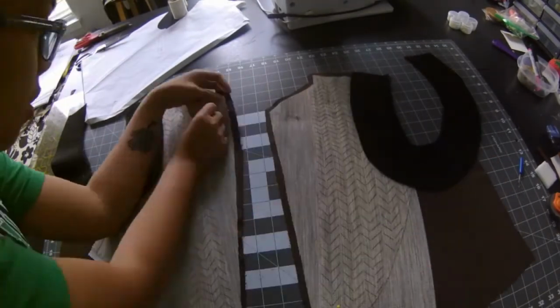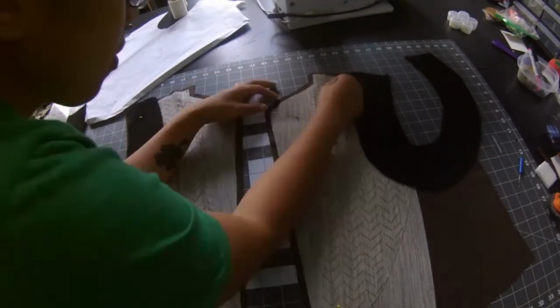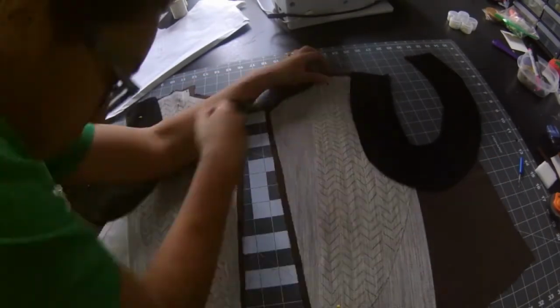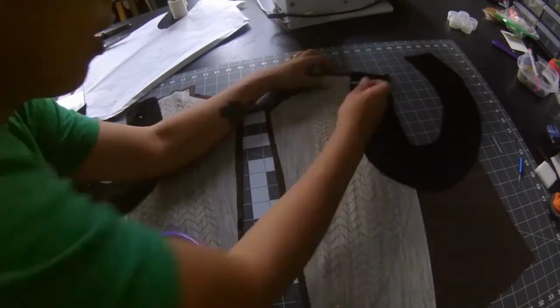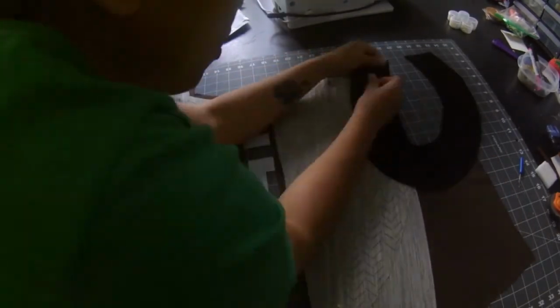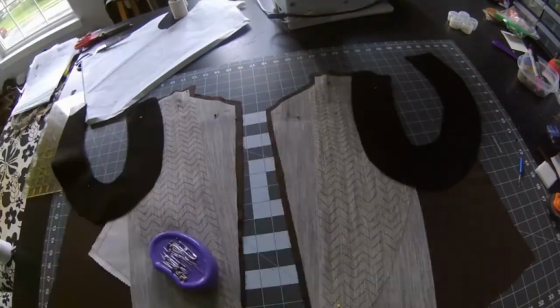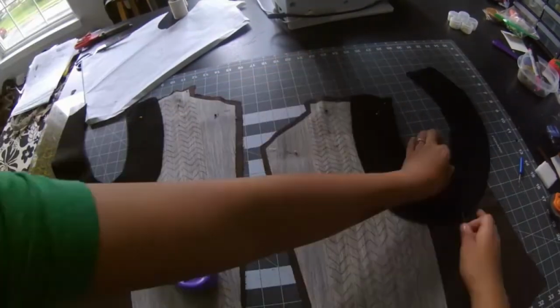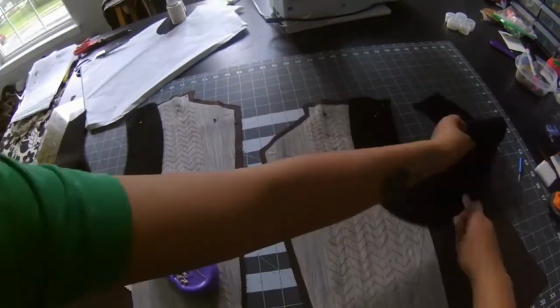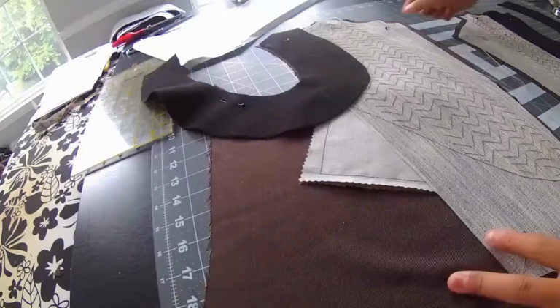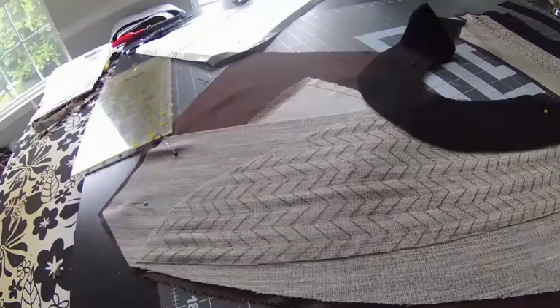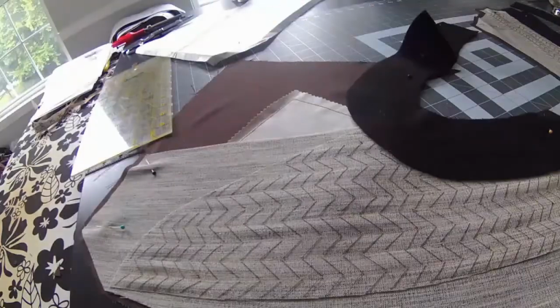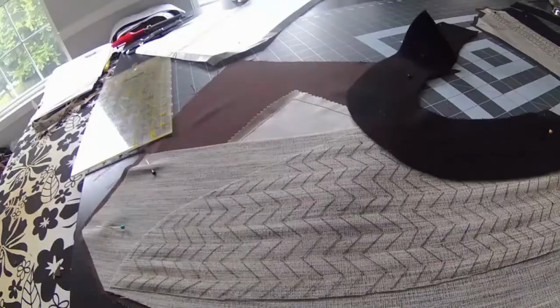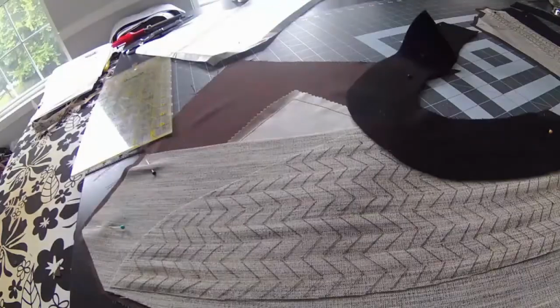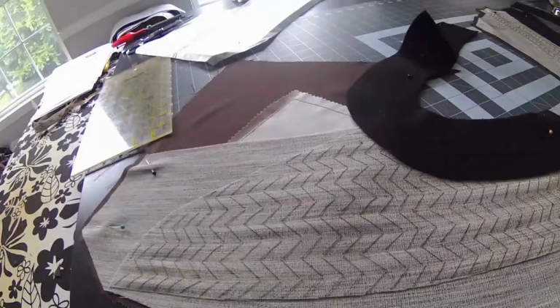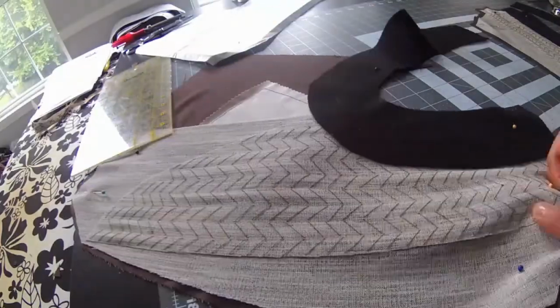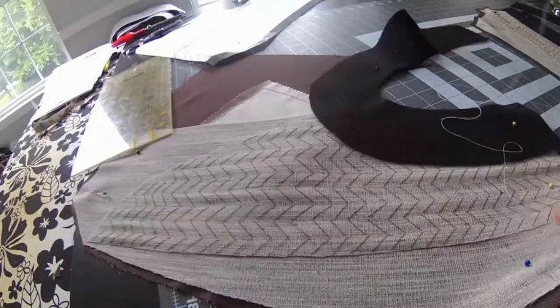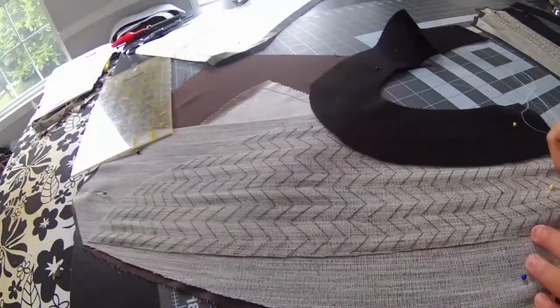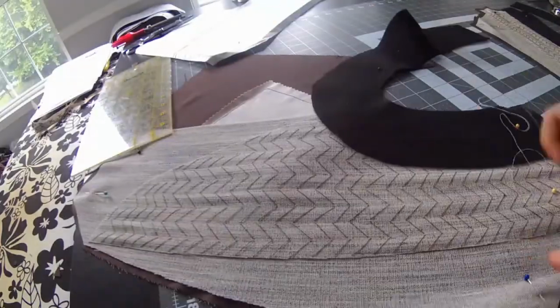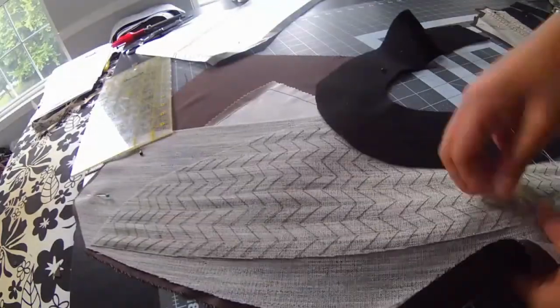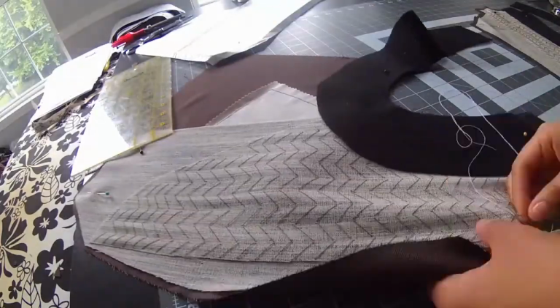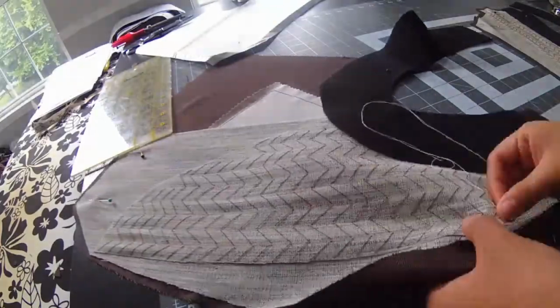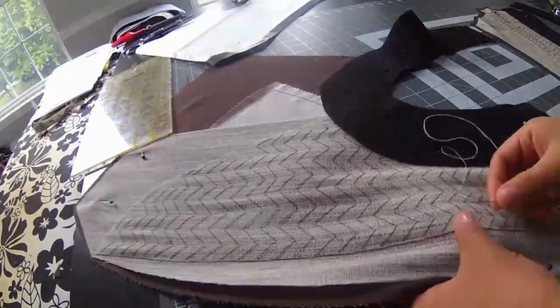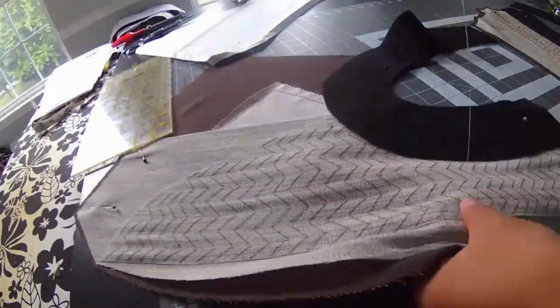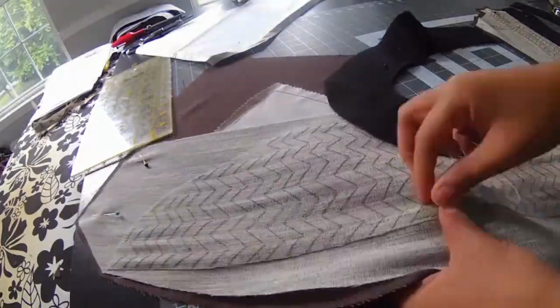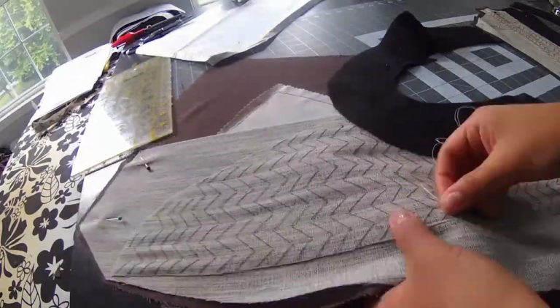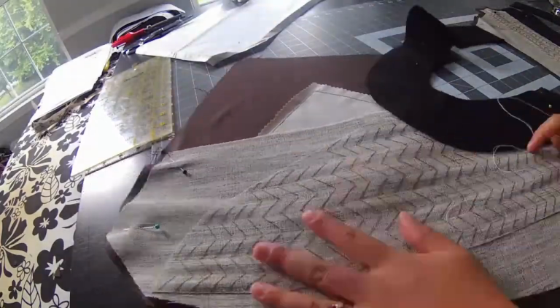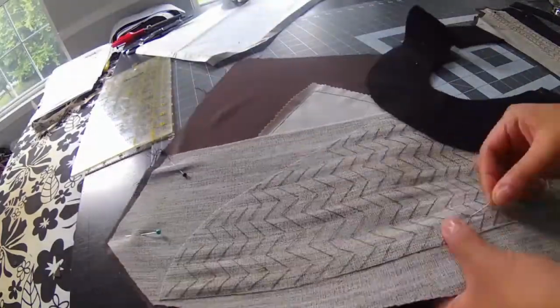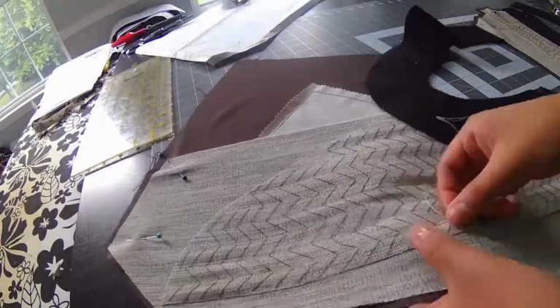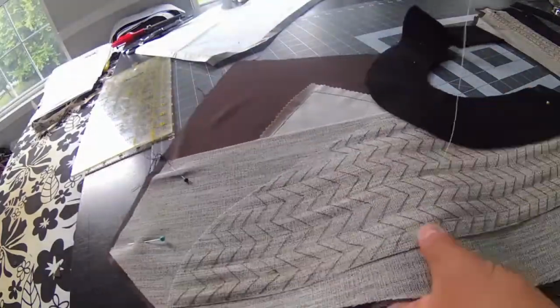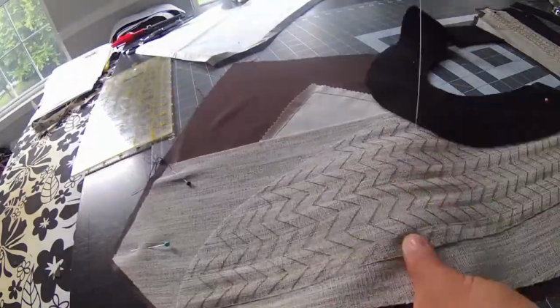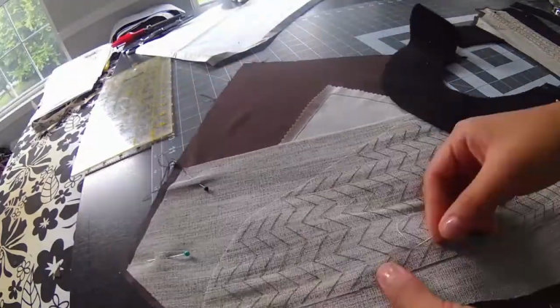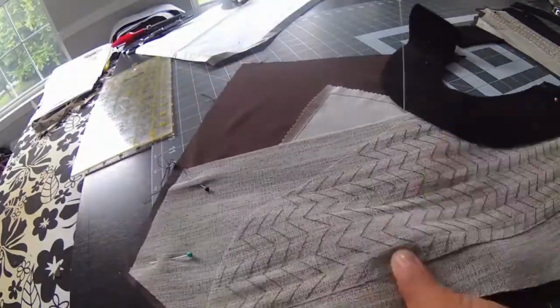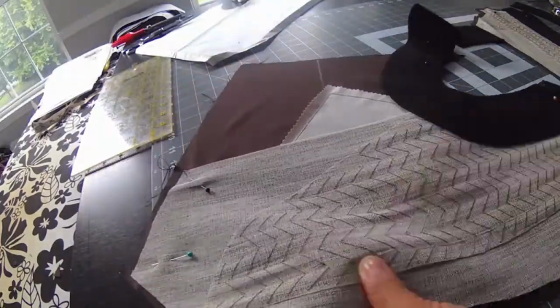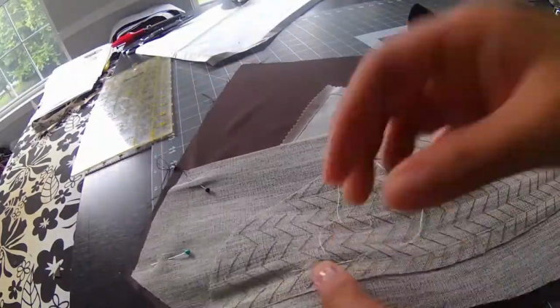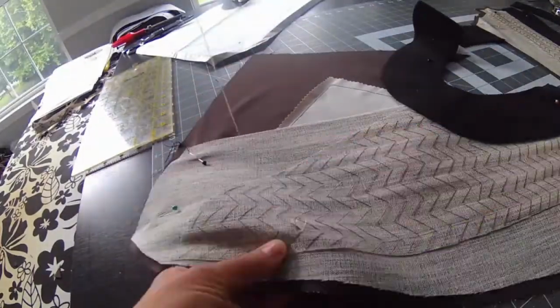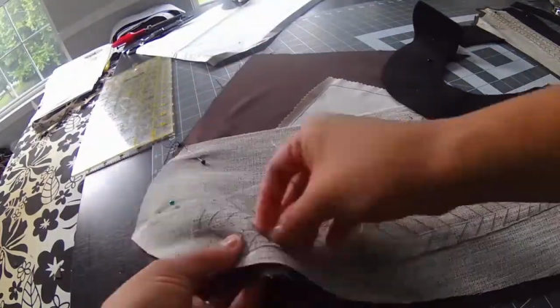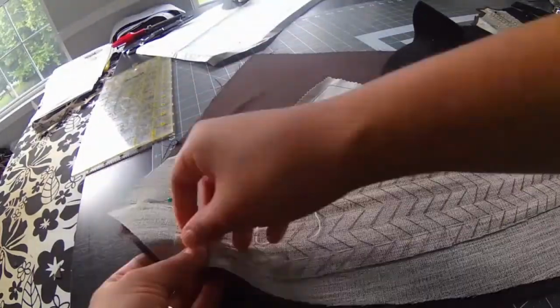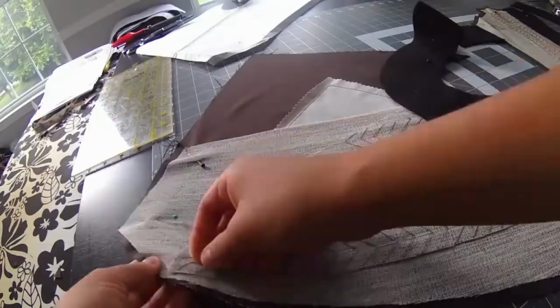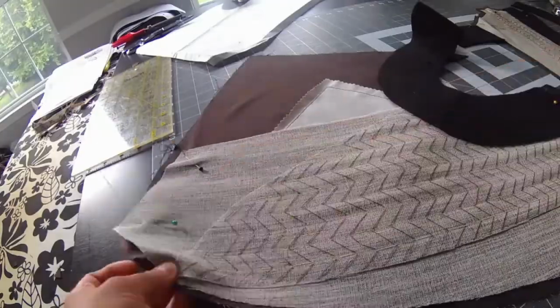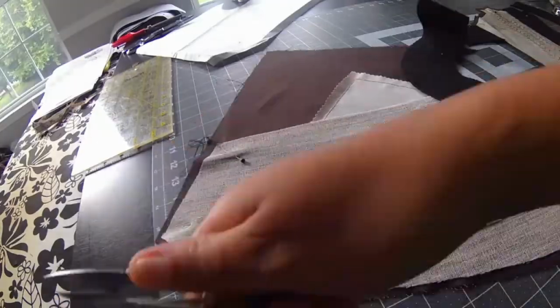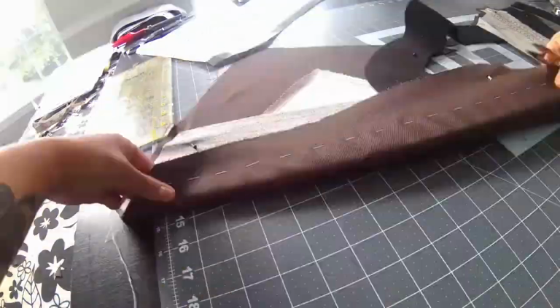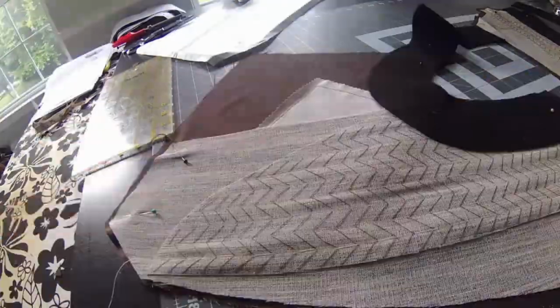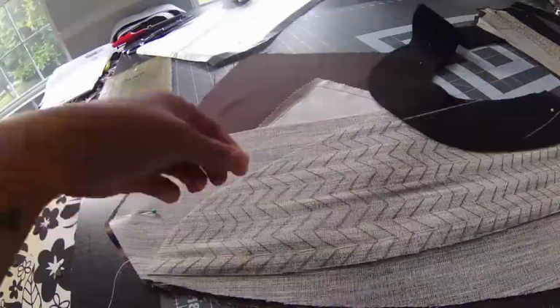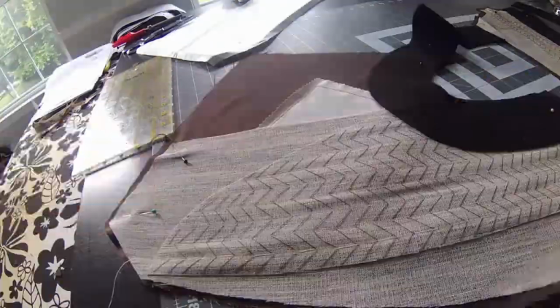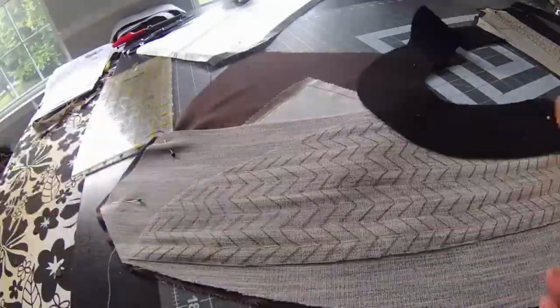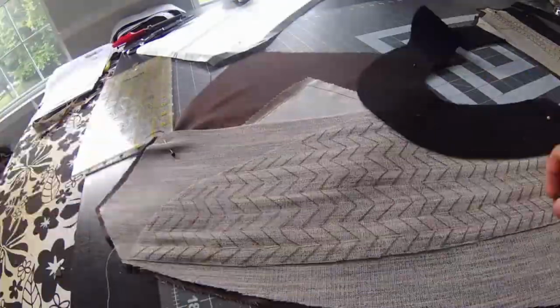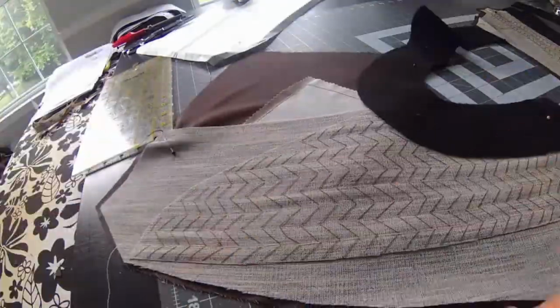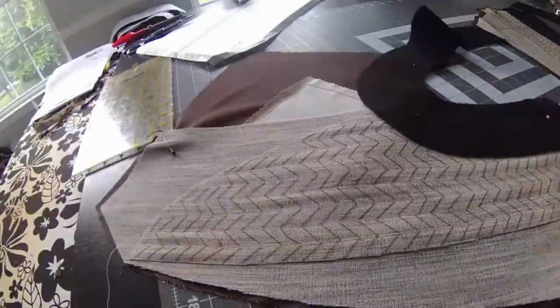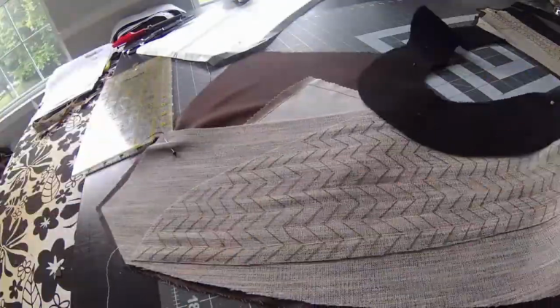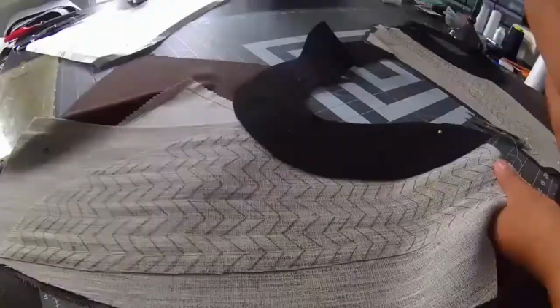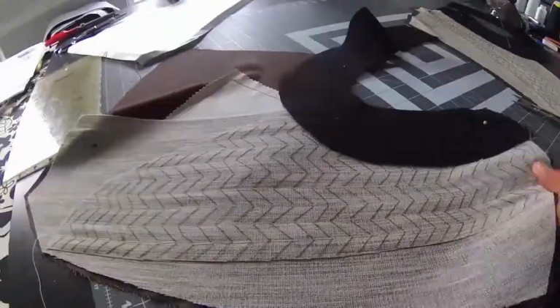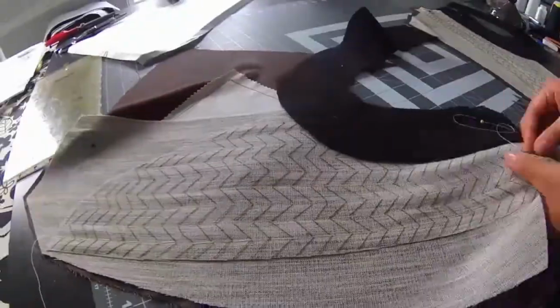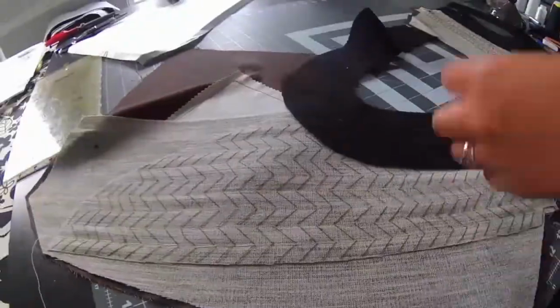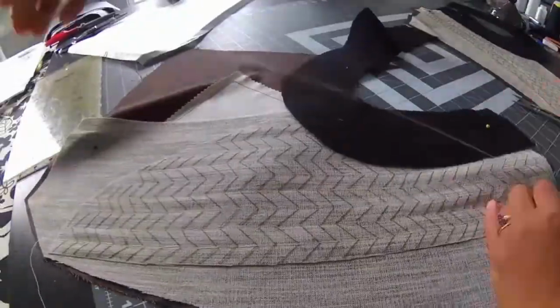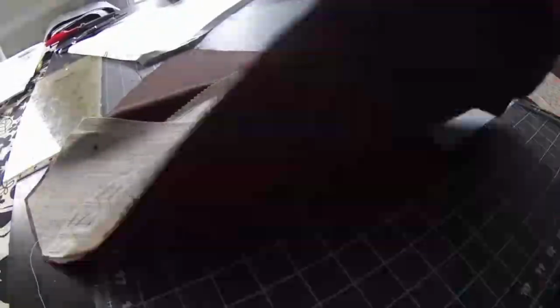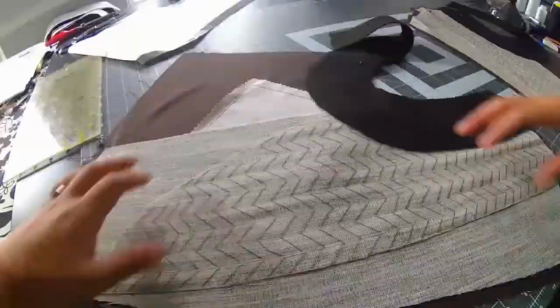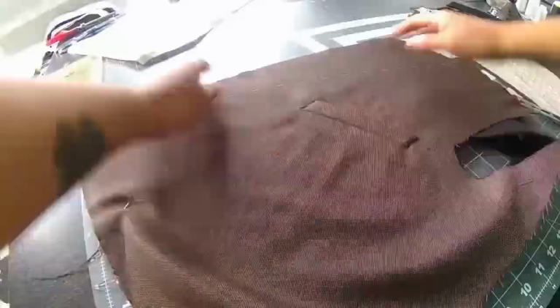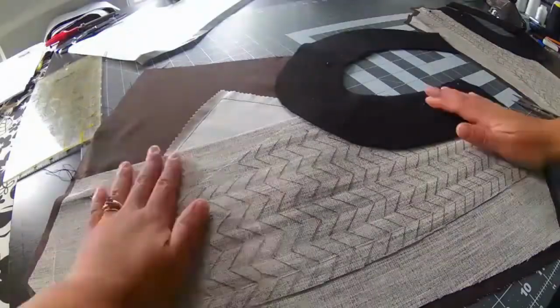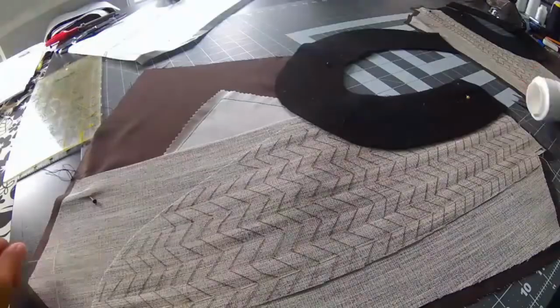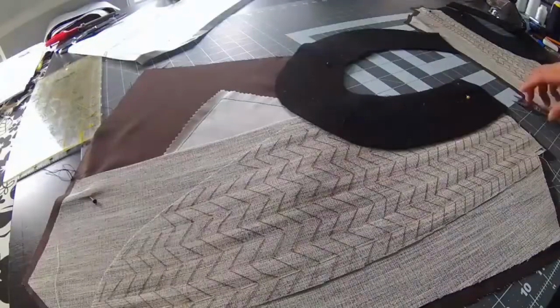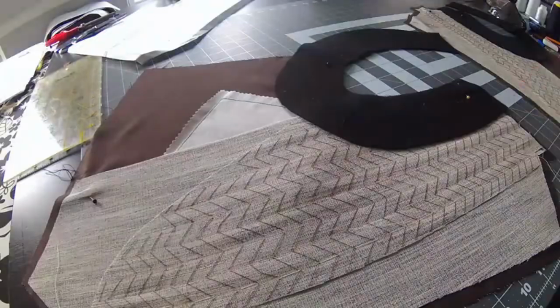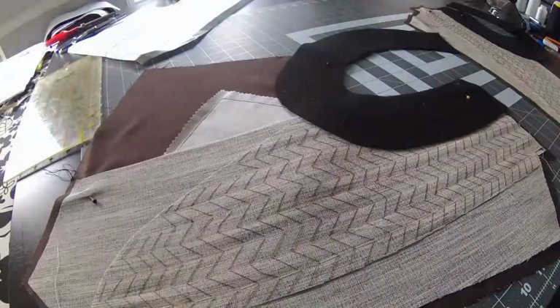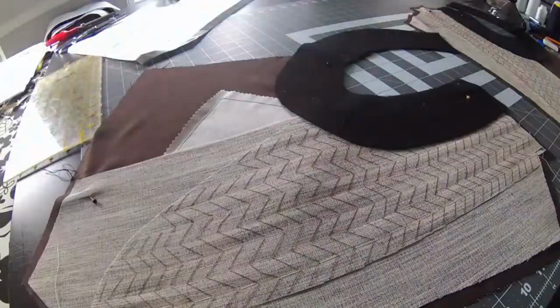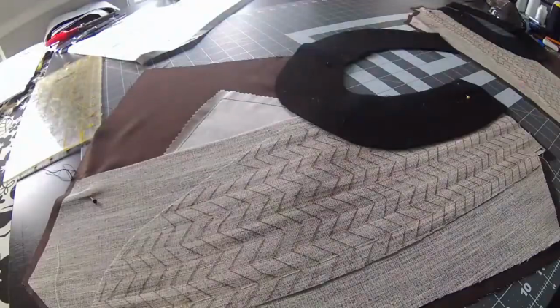After pad stitching the felt piece to the canvas layers together, I basted the canvas to the main fabric.